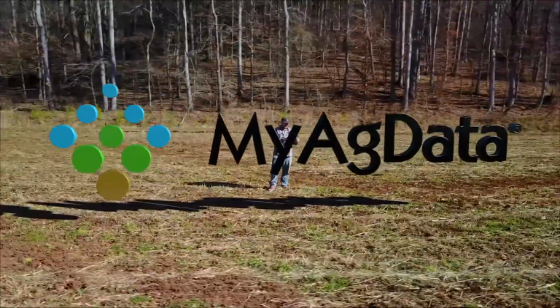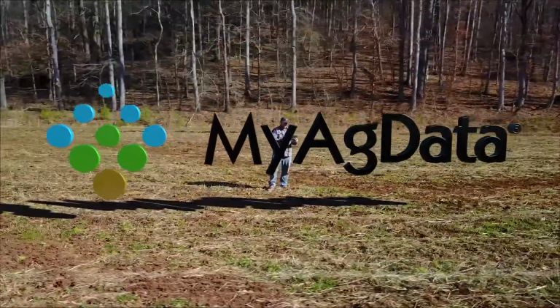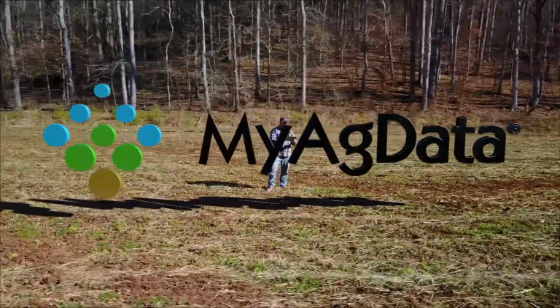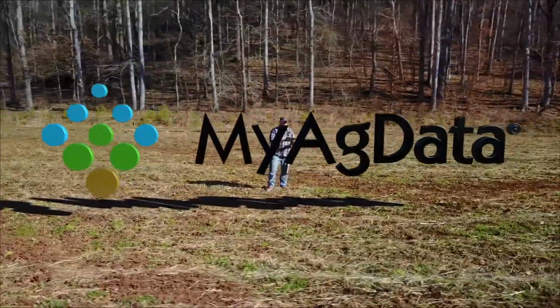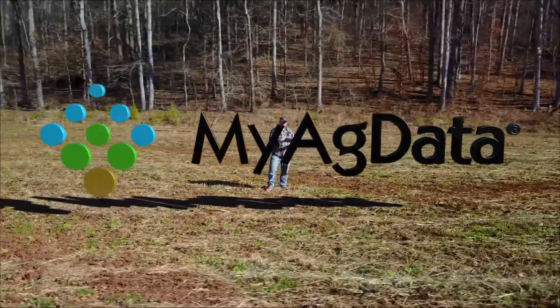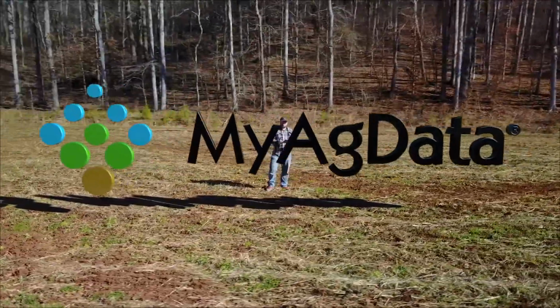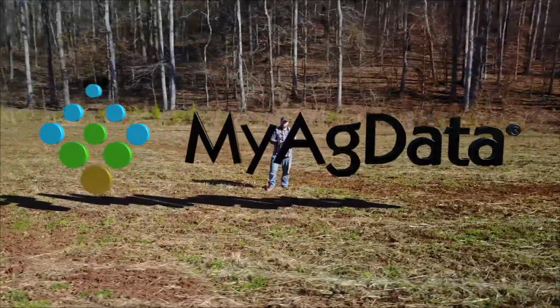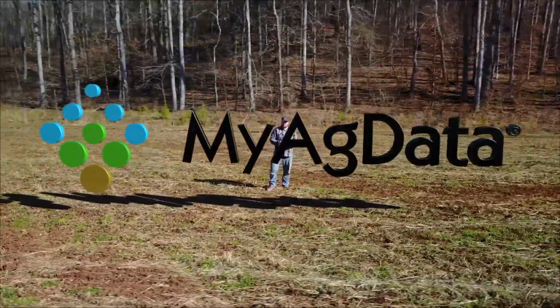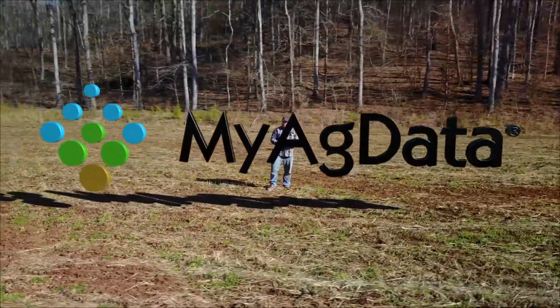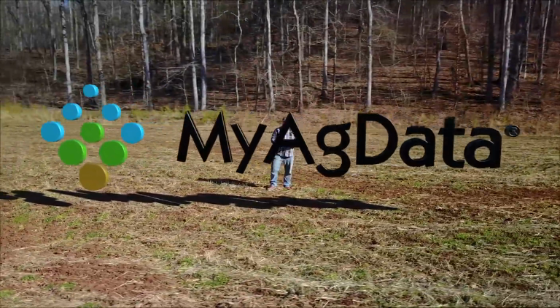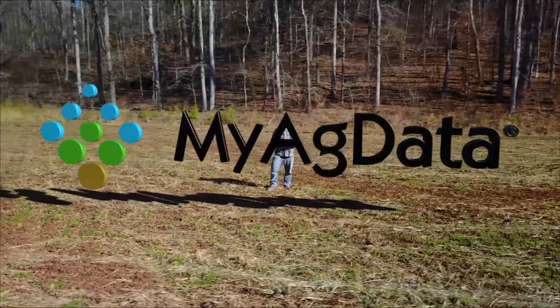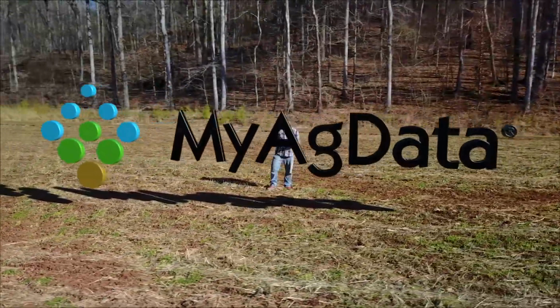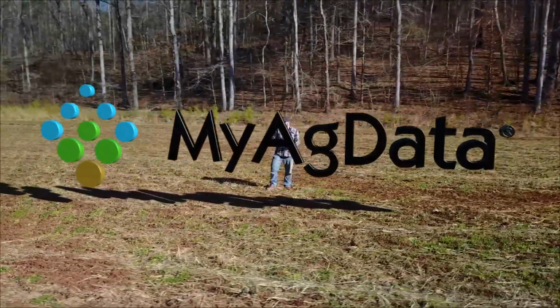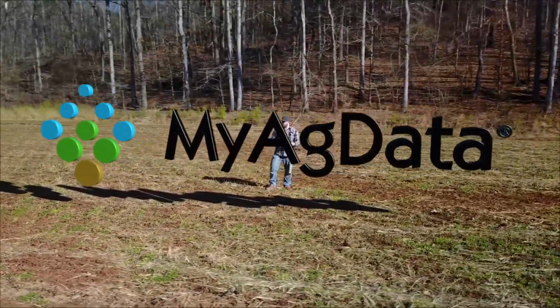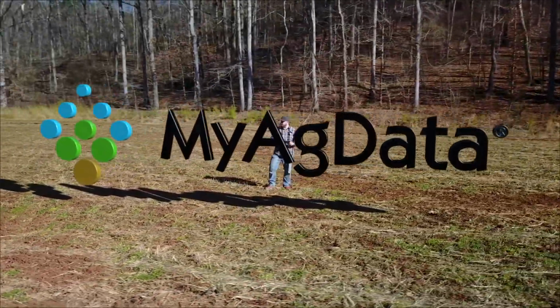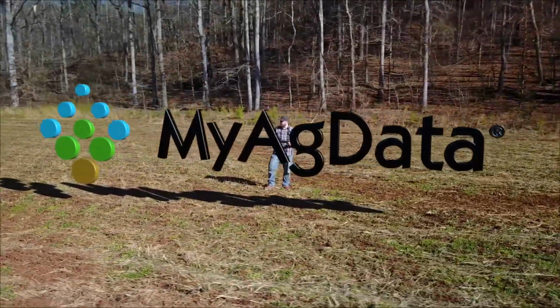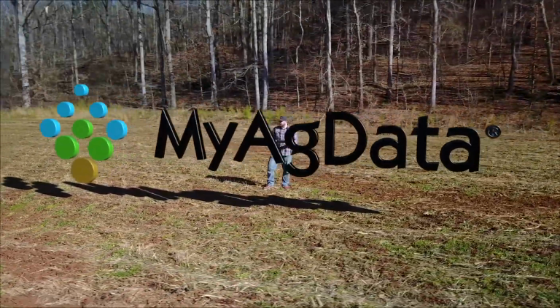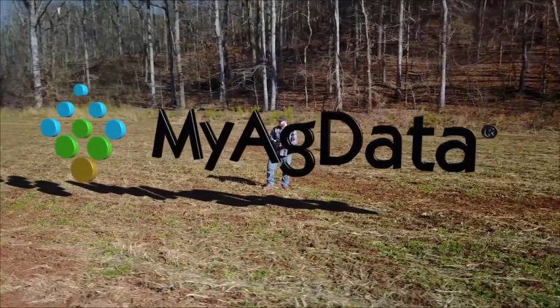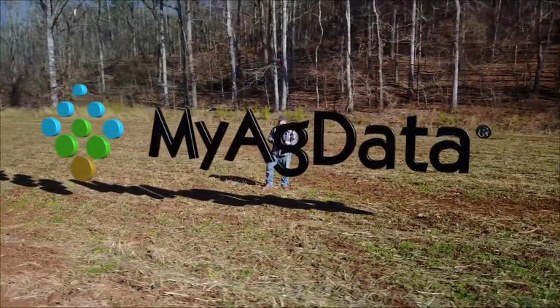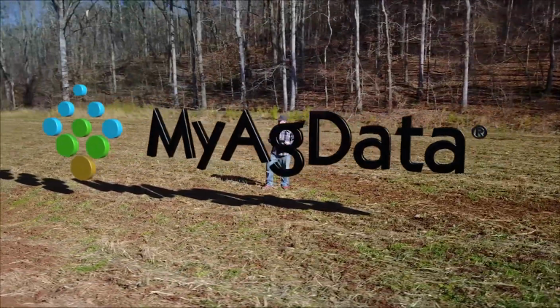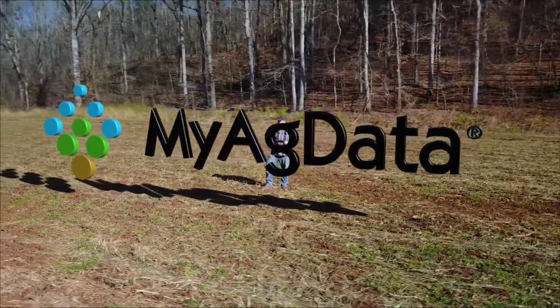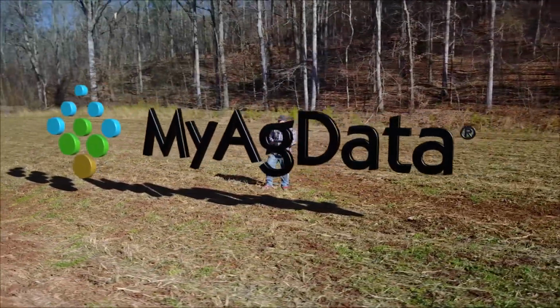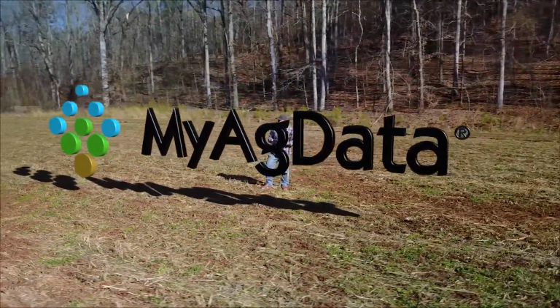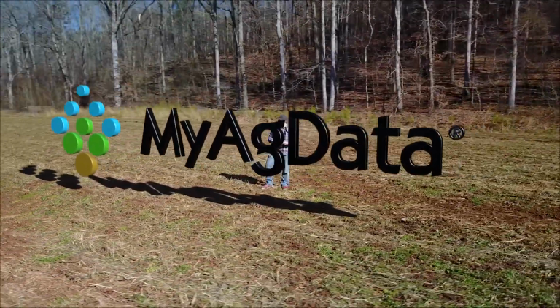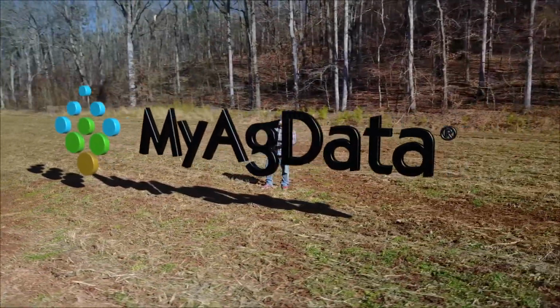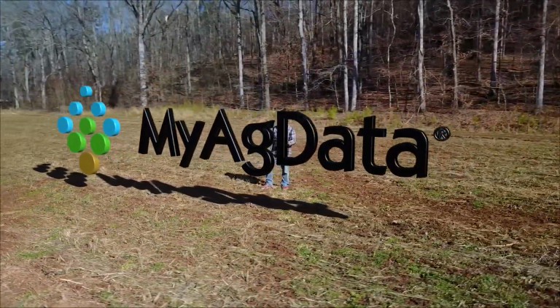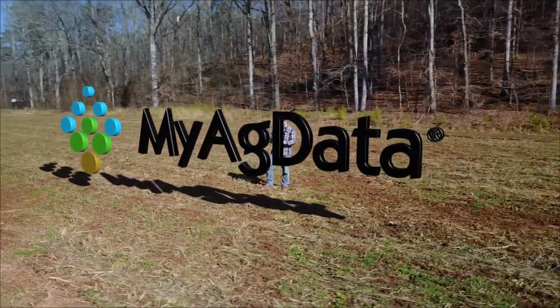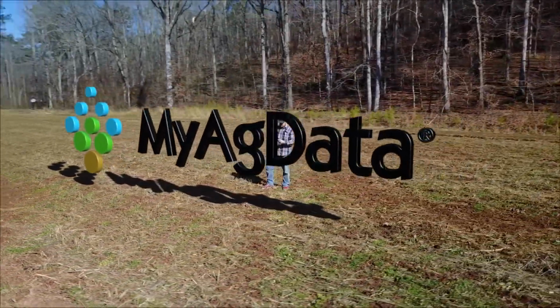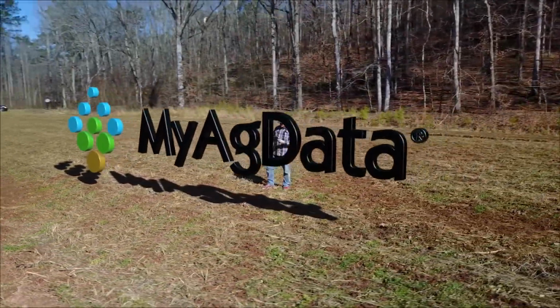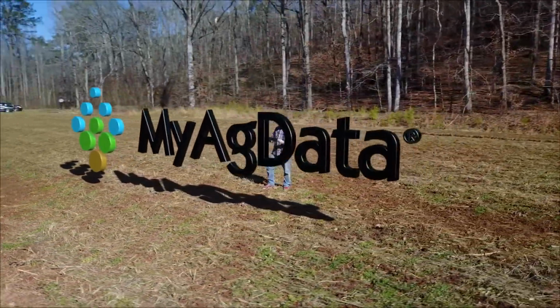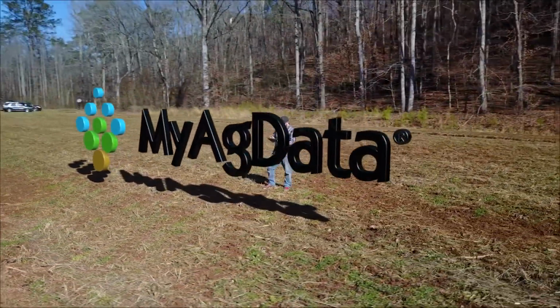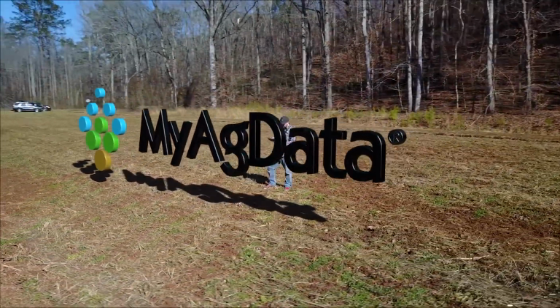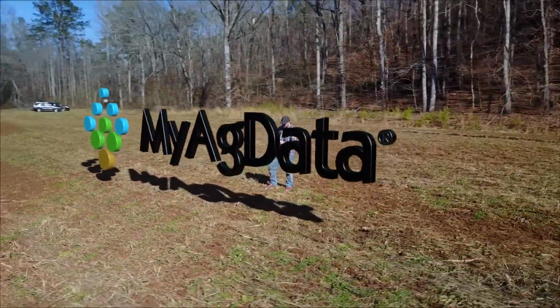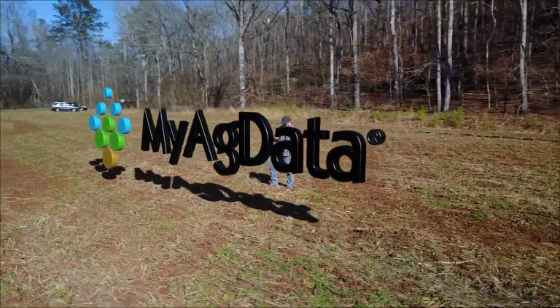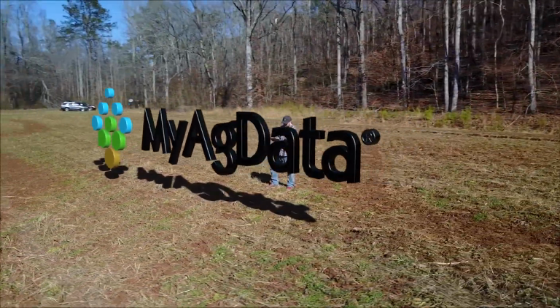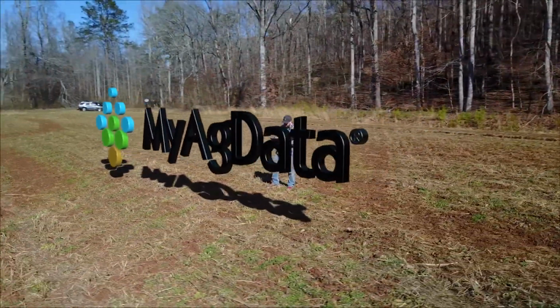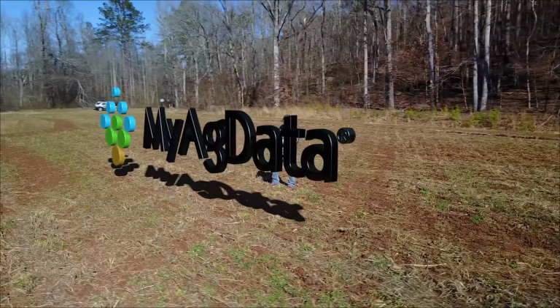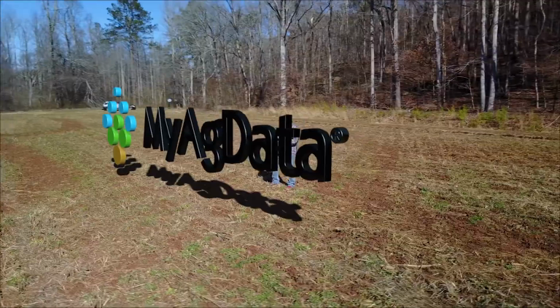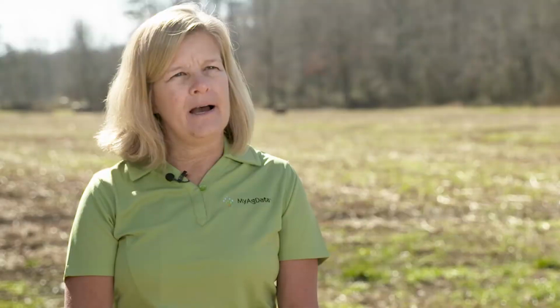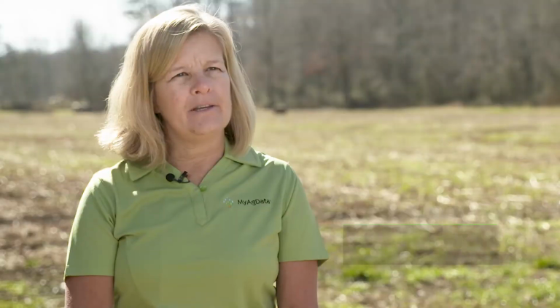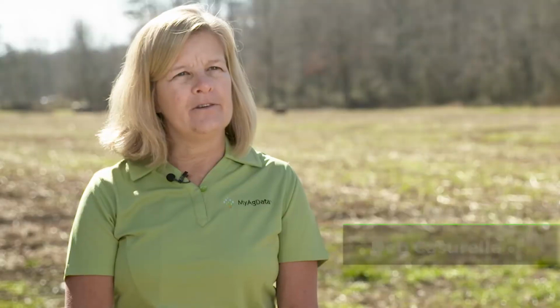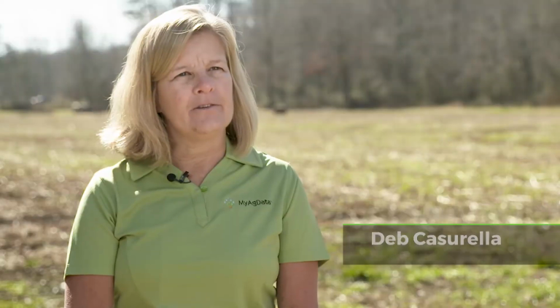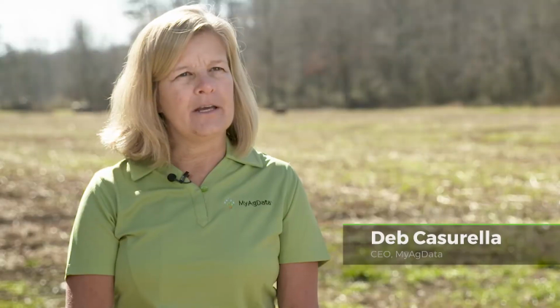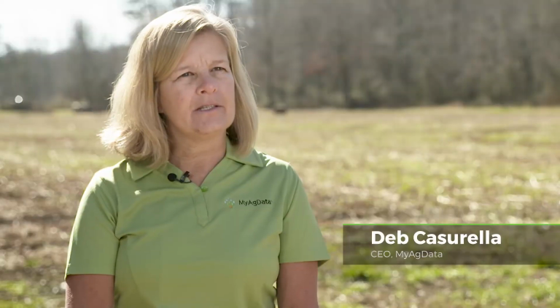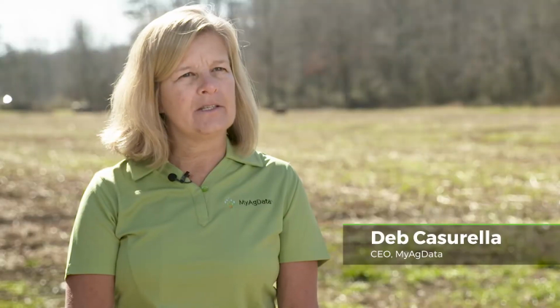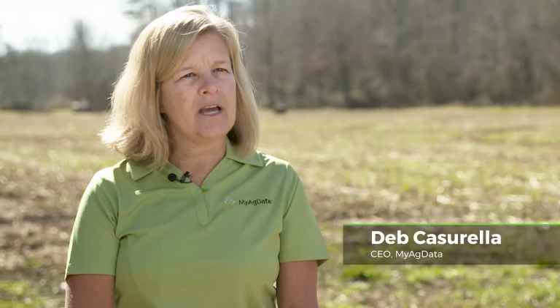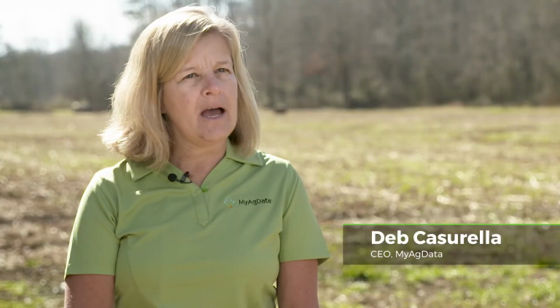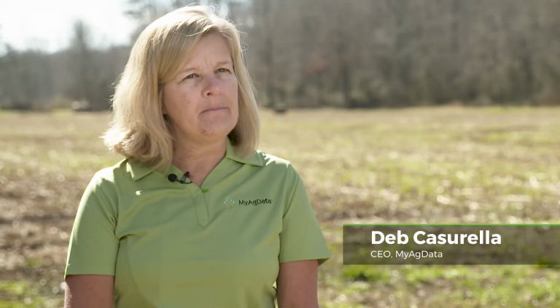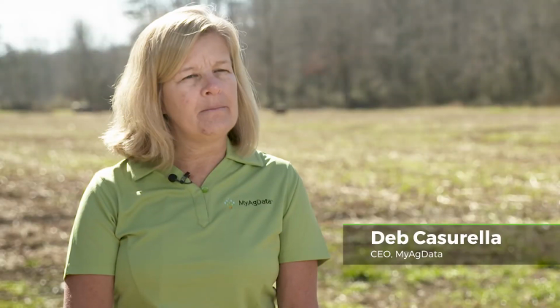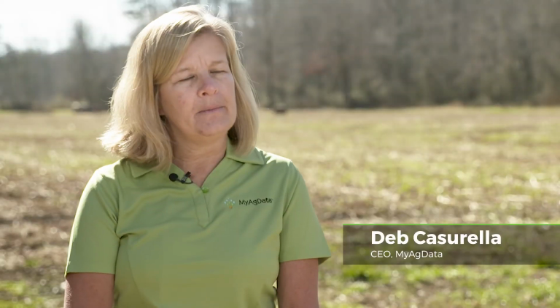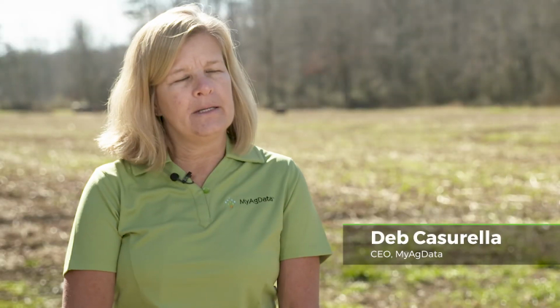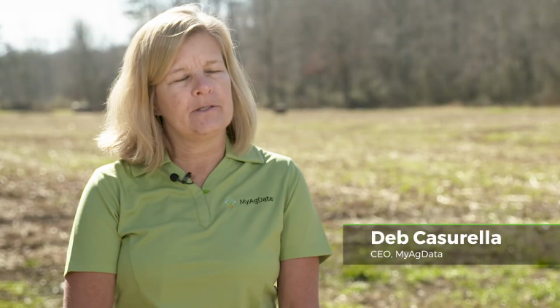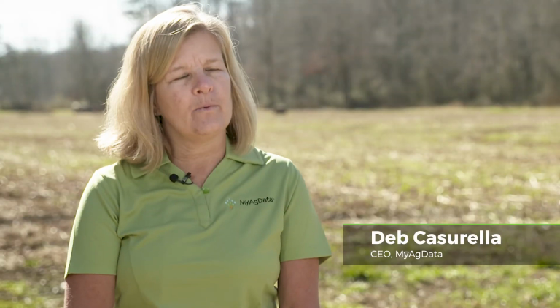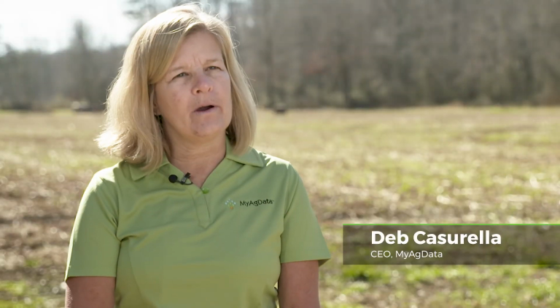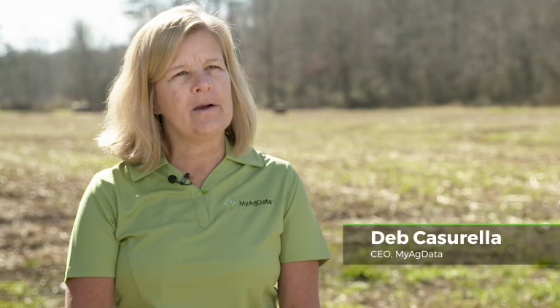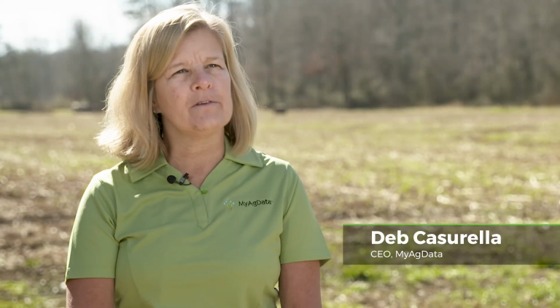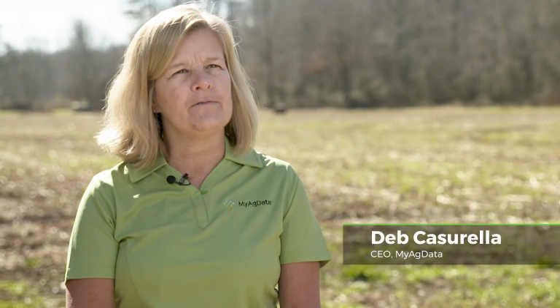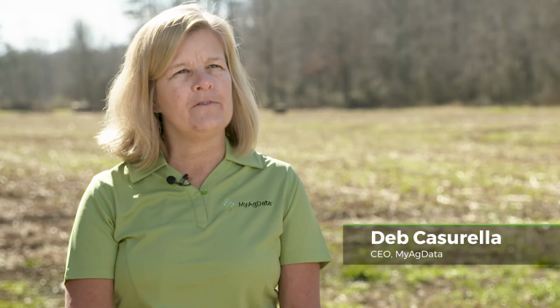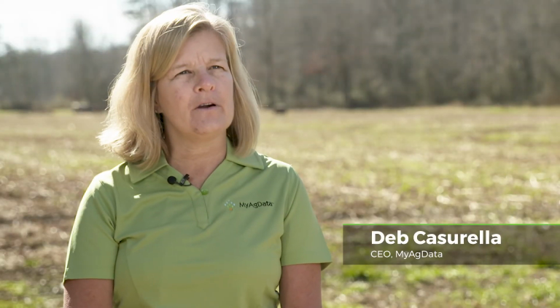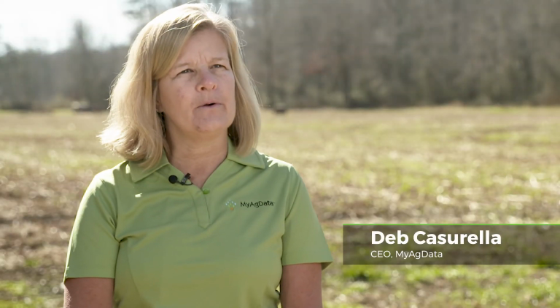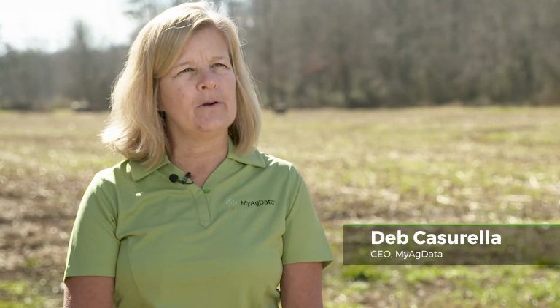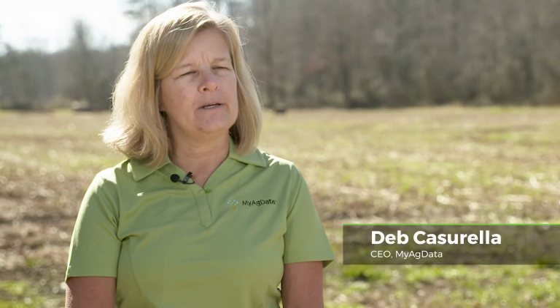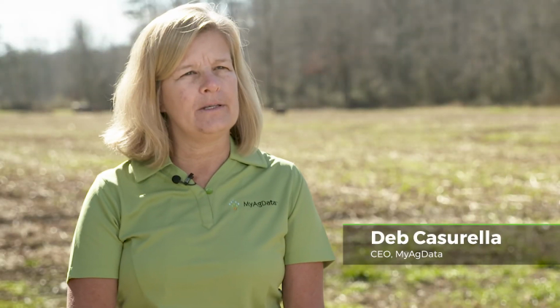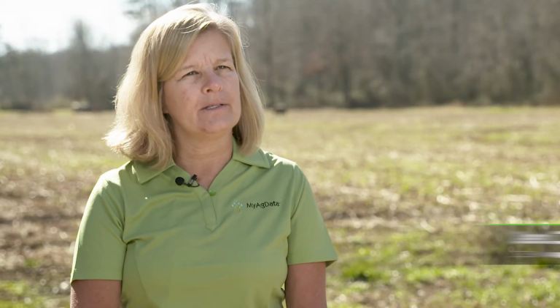So it's all geospatial, it's in the palm of your hand, it's available on your desktop, it's wherever the farmer is.